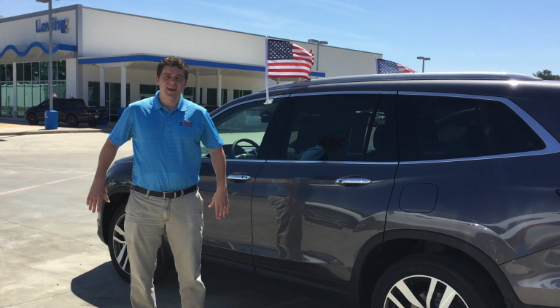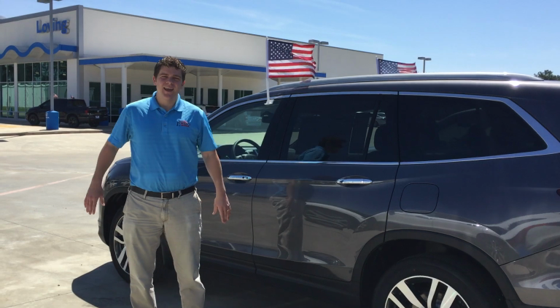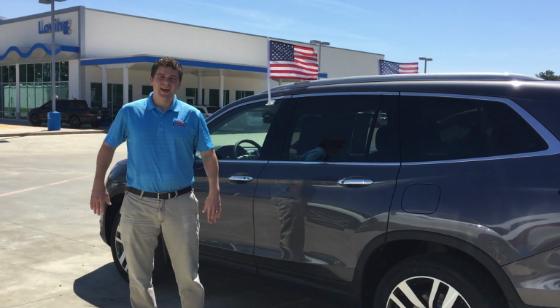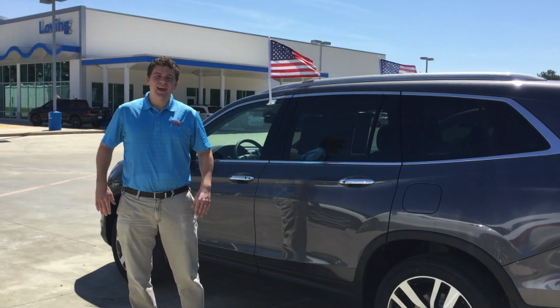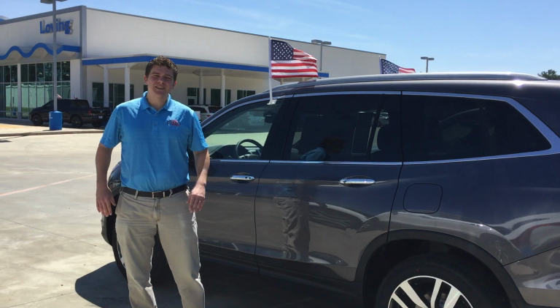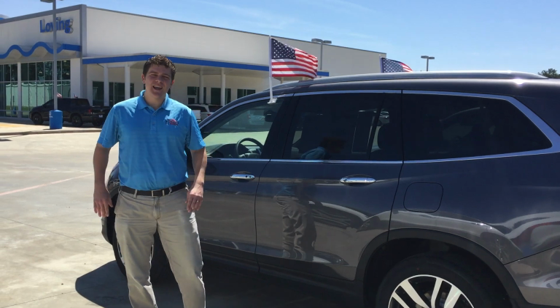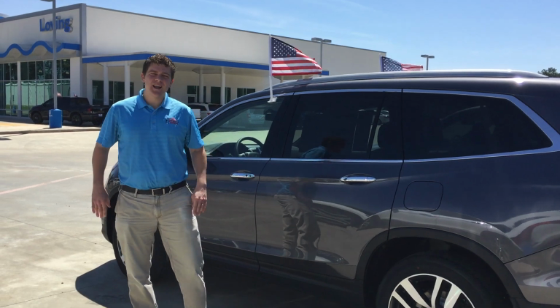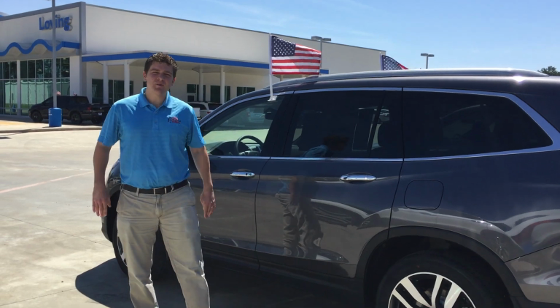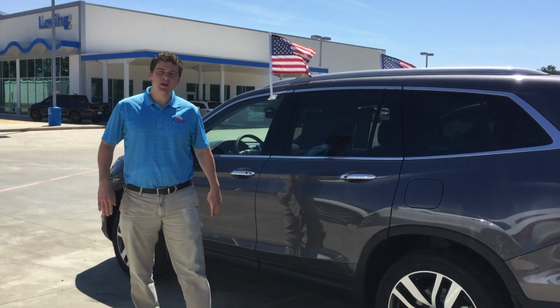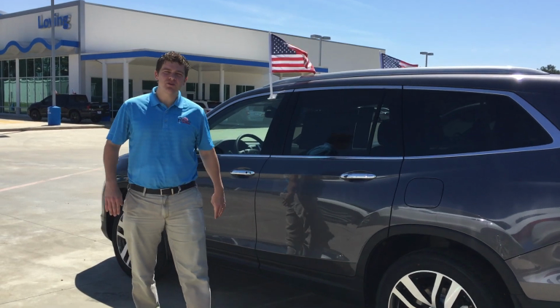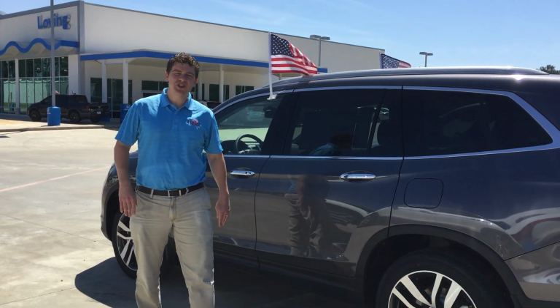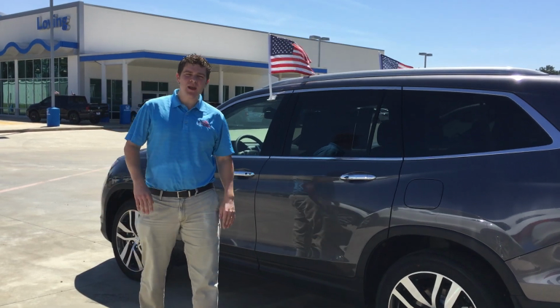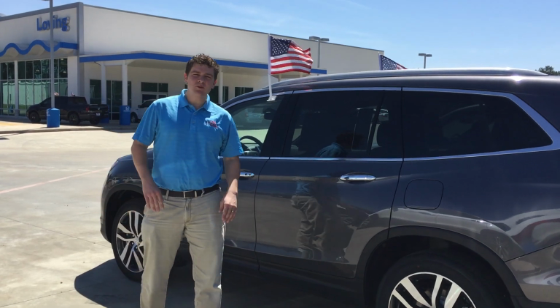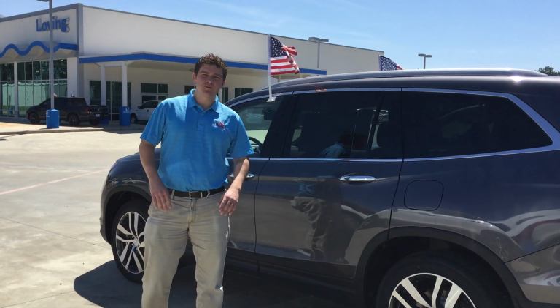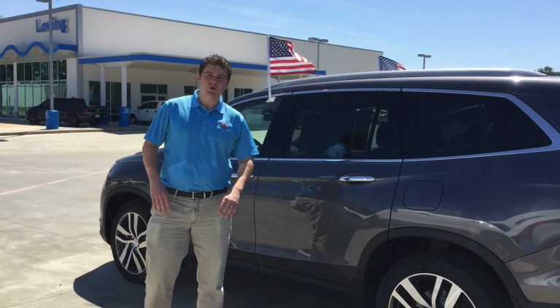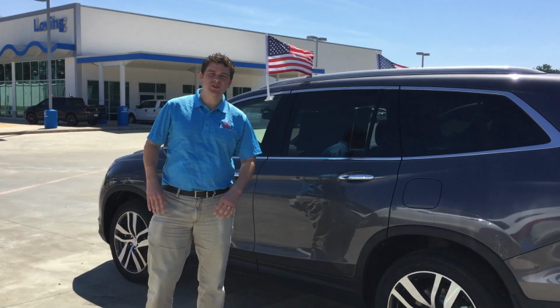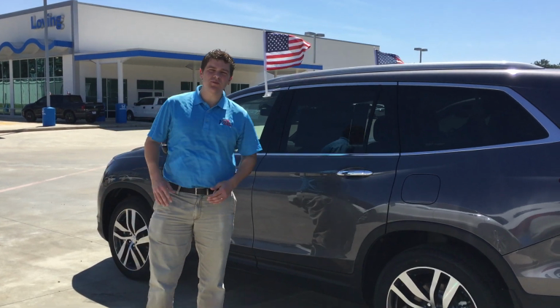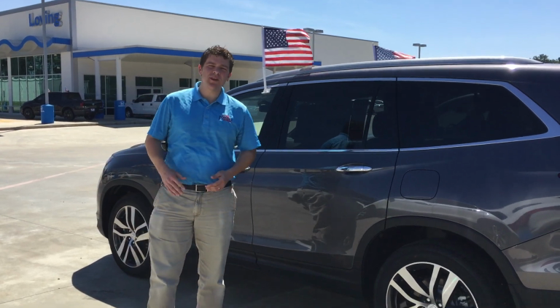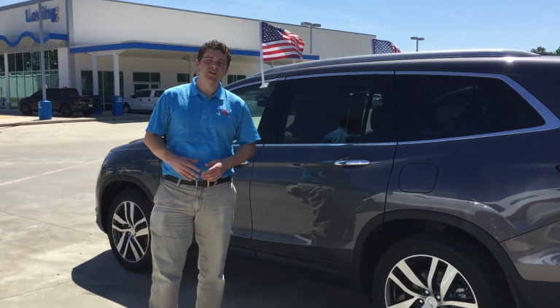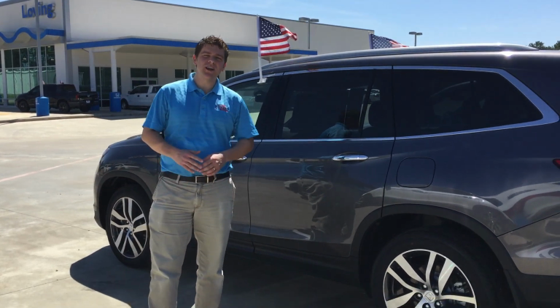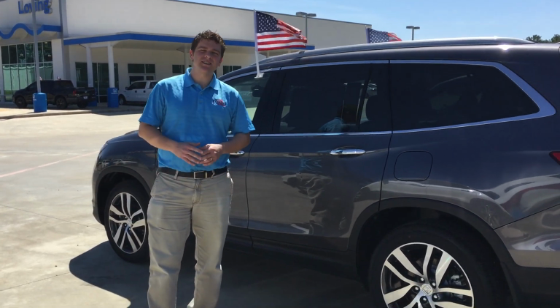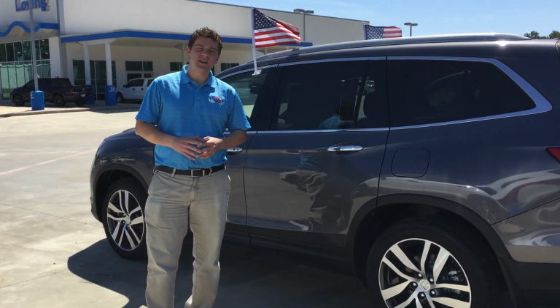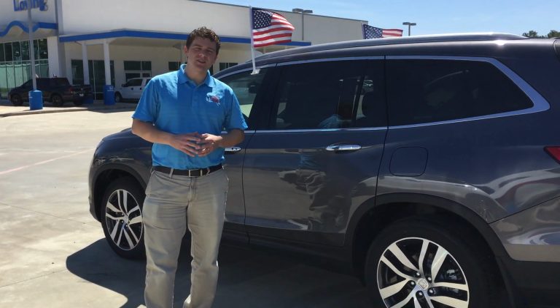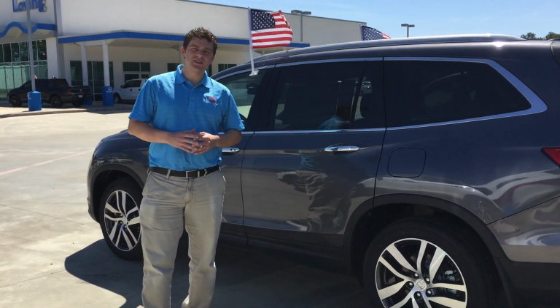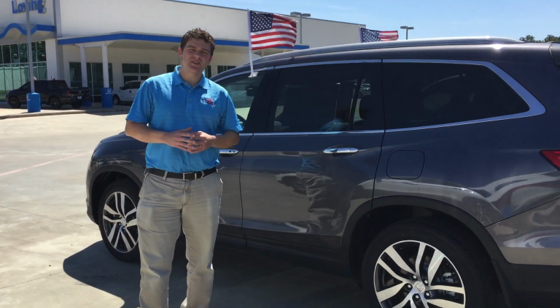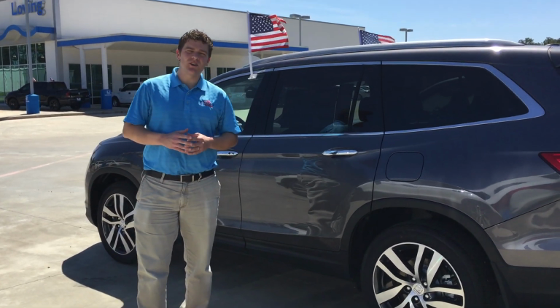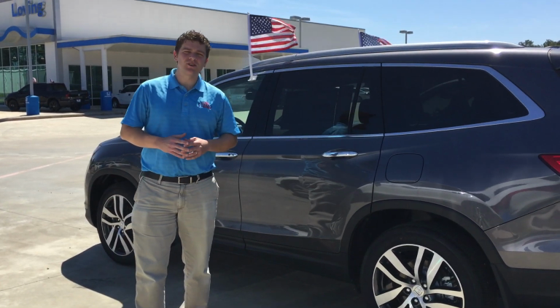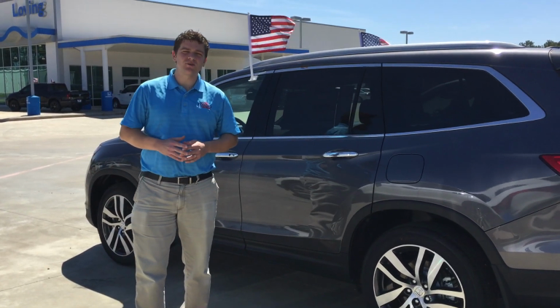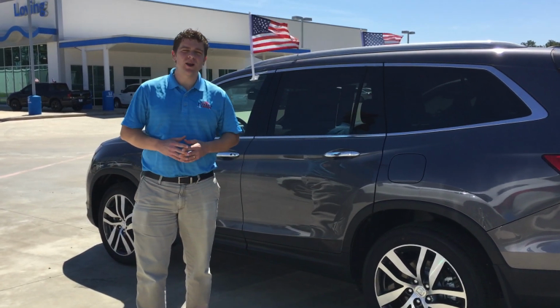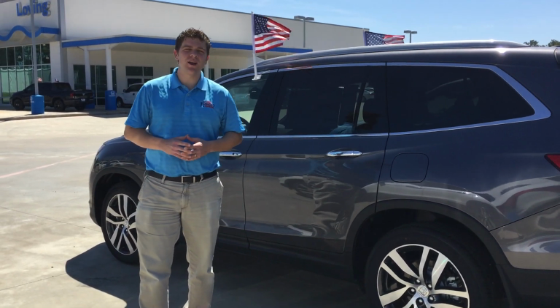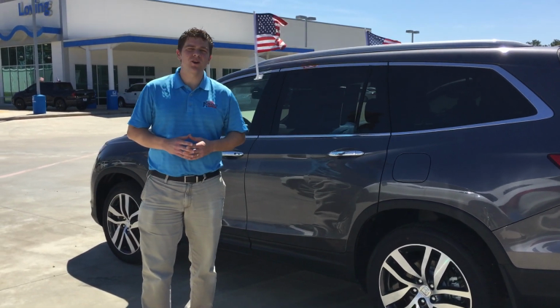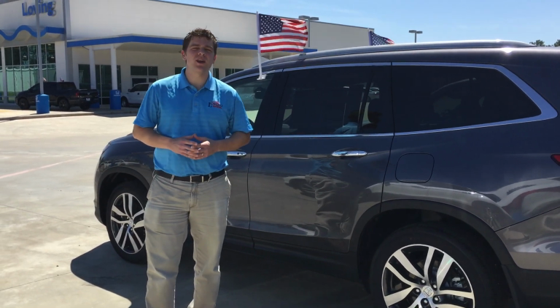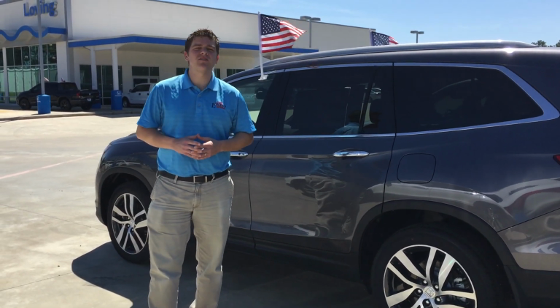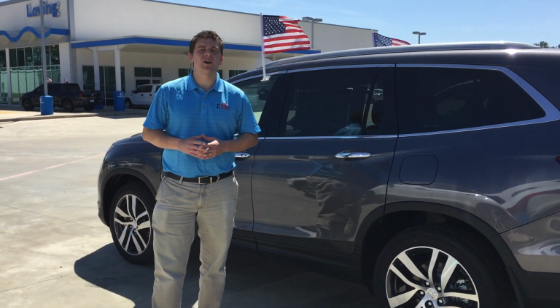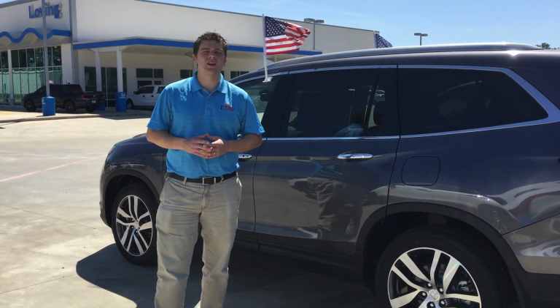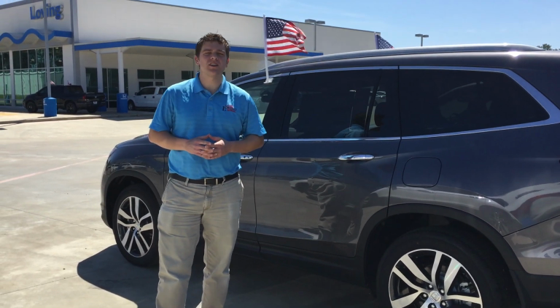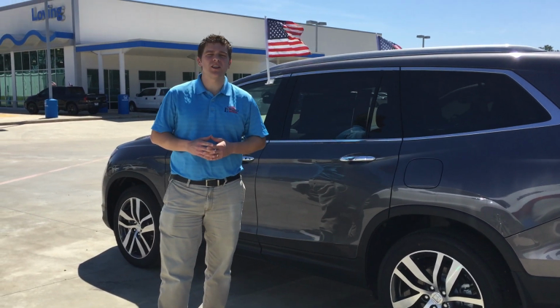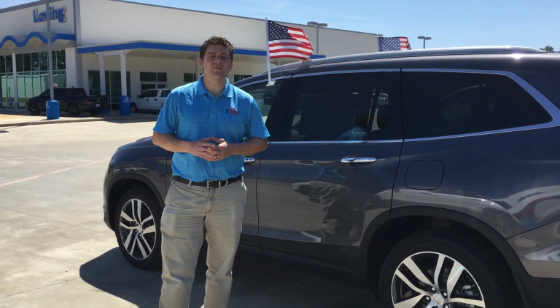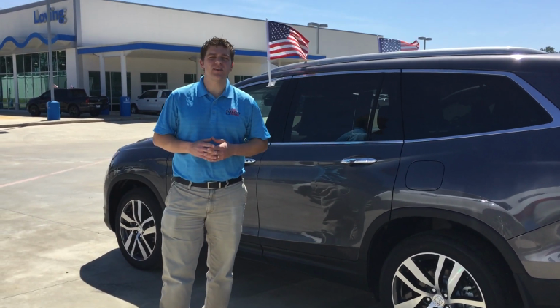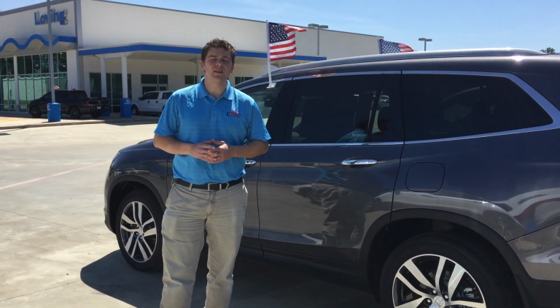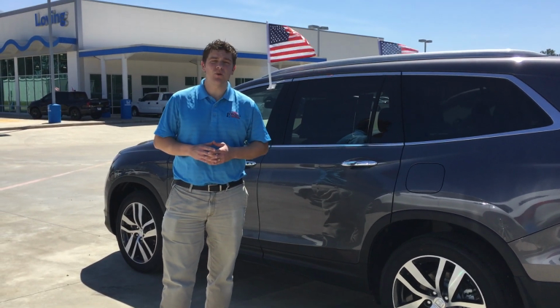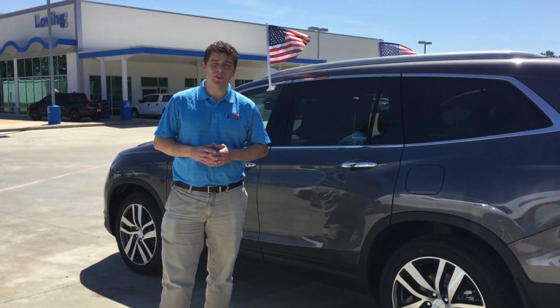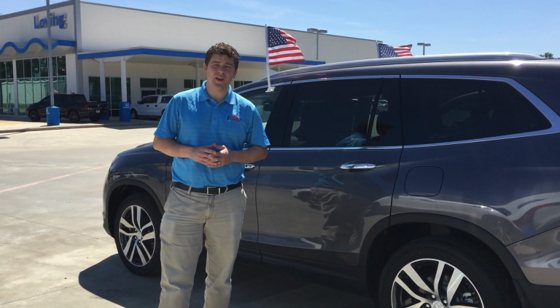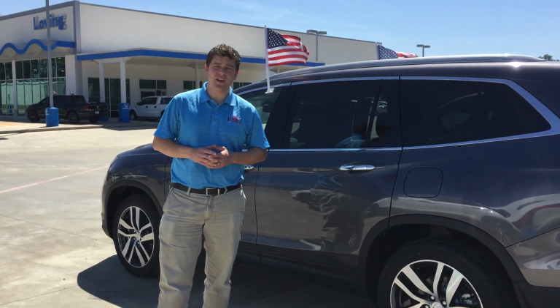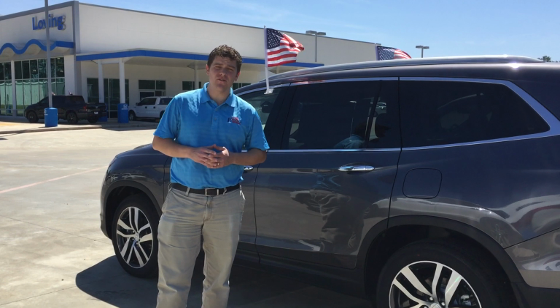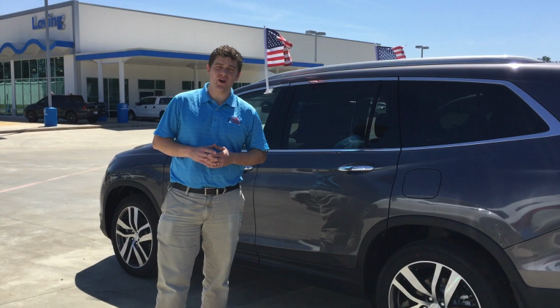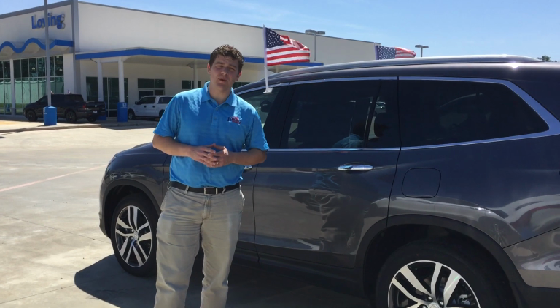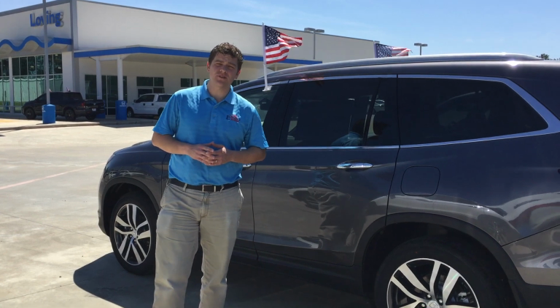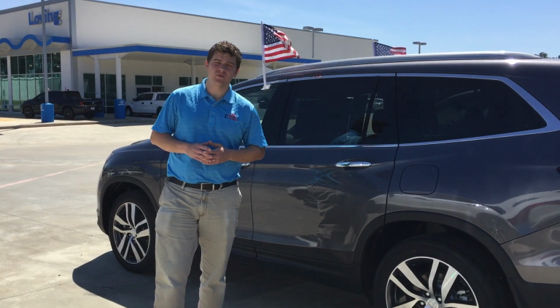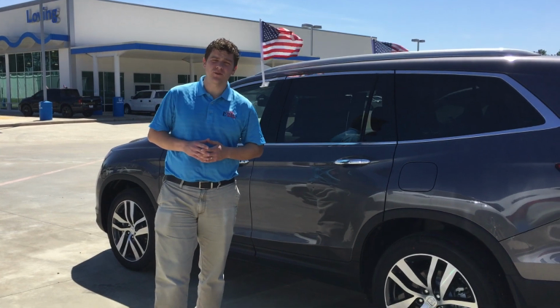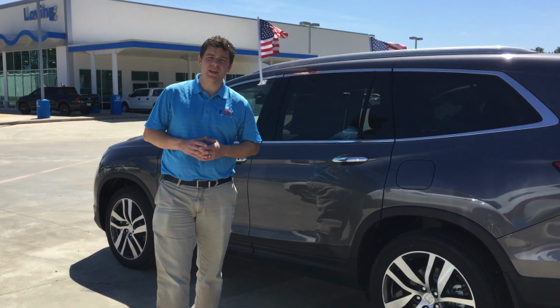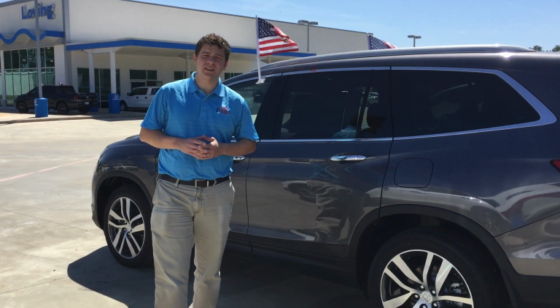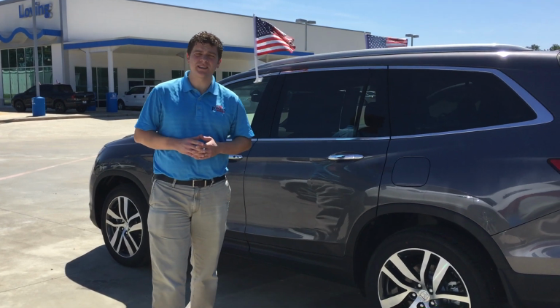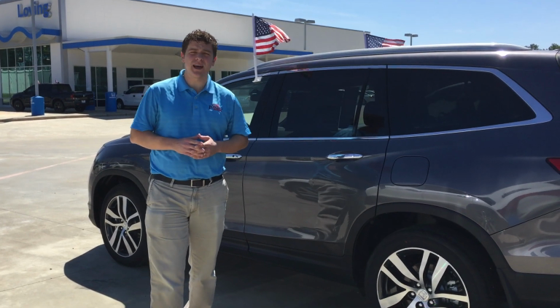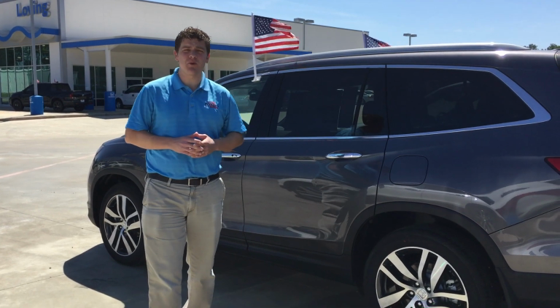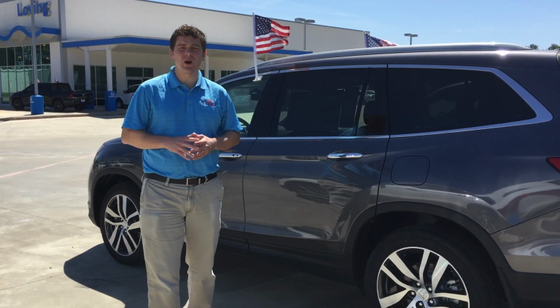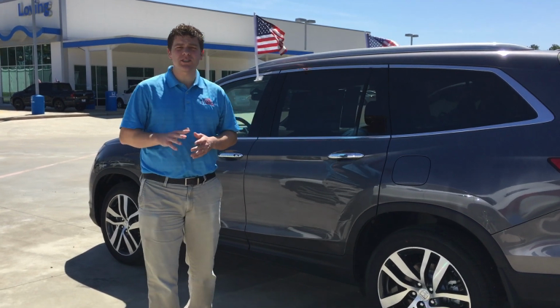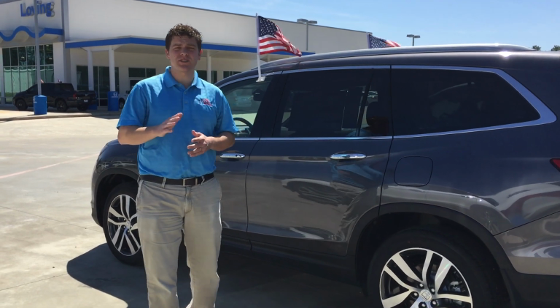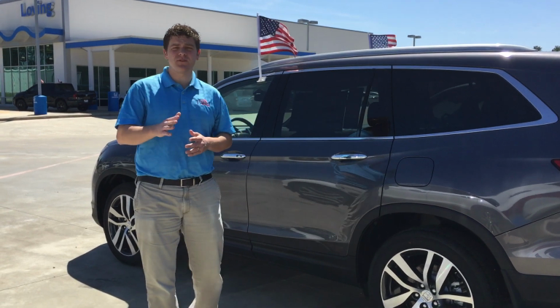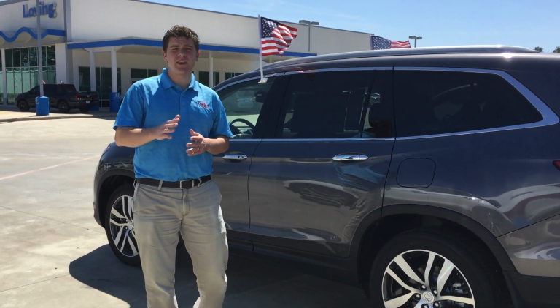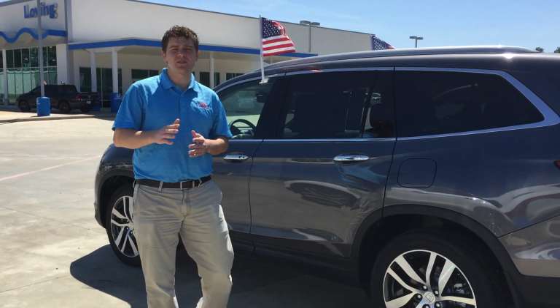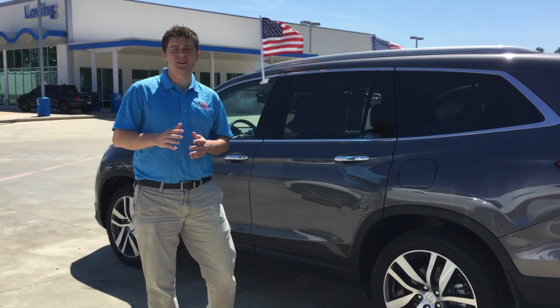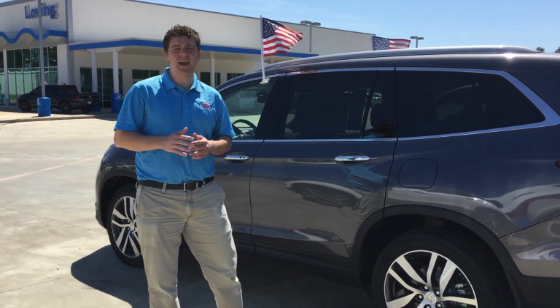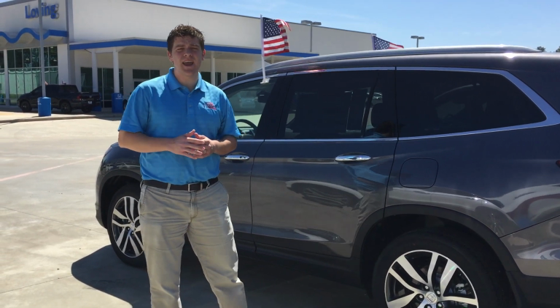Hey Shannon, my name is James Bruce. I'm the internet sales consultant right here at Loving Honda in Lufkin. I want to thank you very much for taking the time to watch this video today.